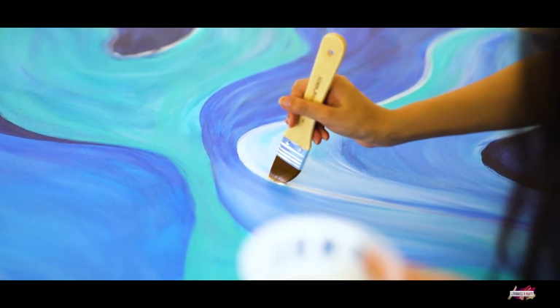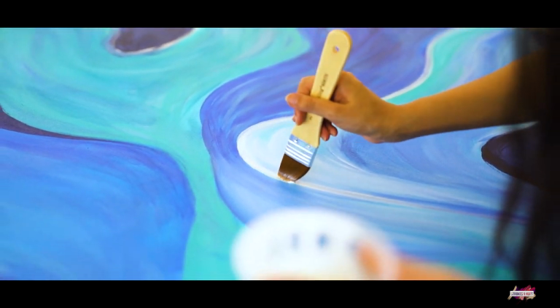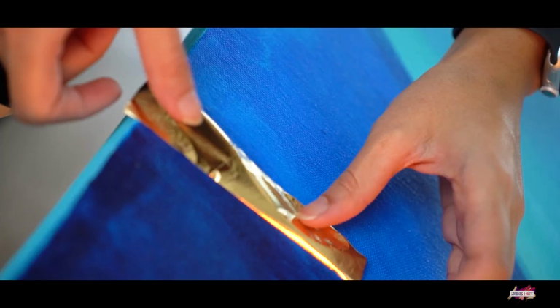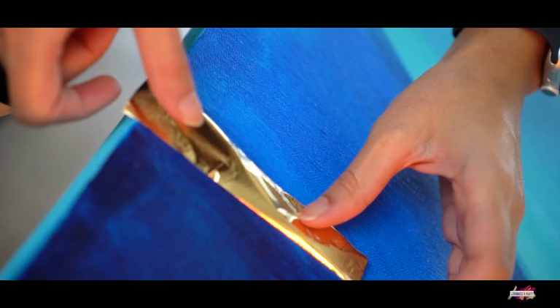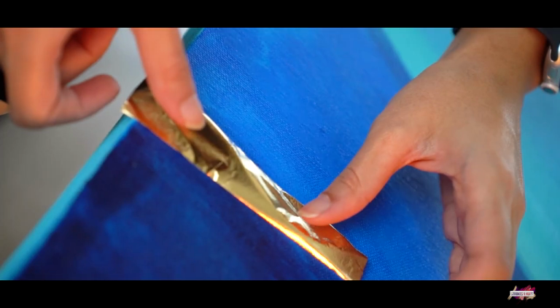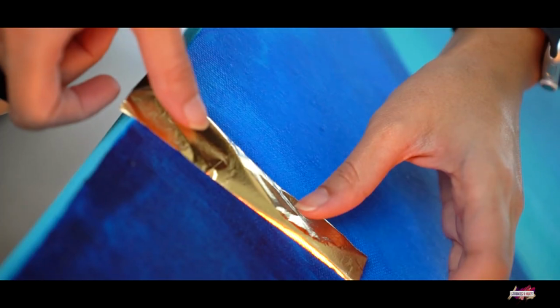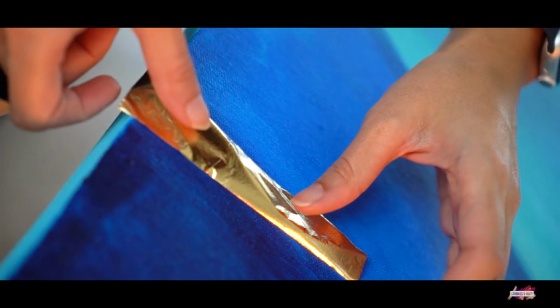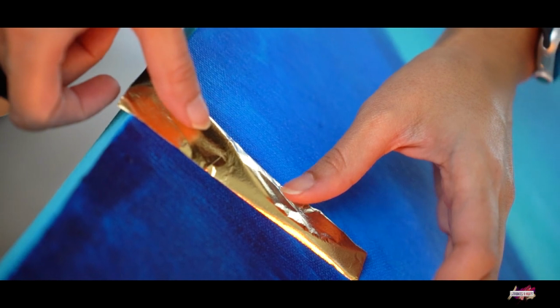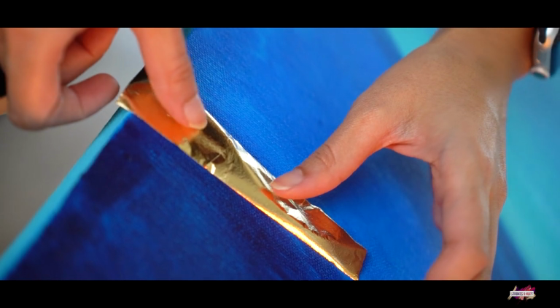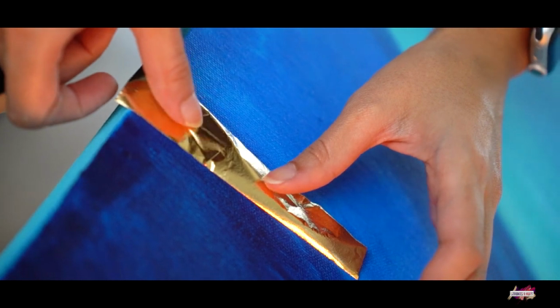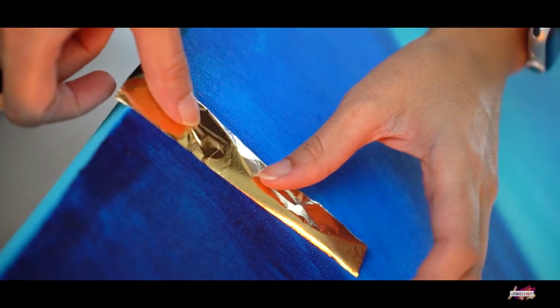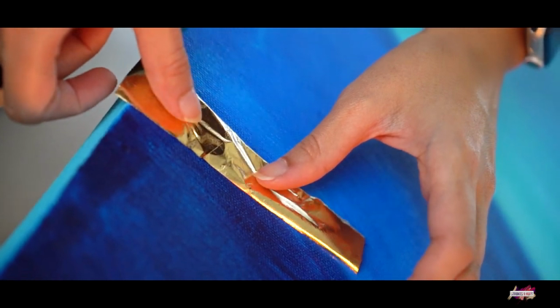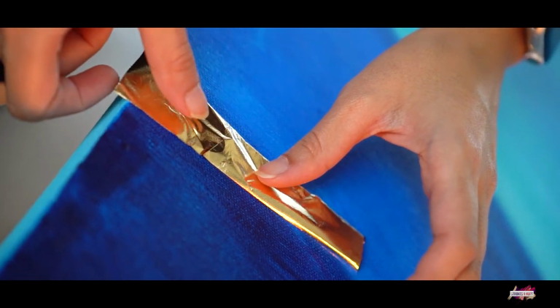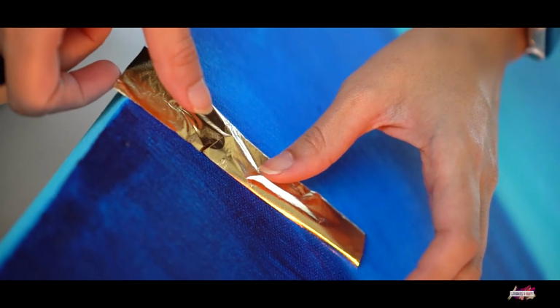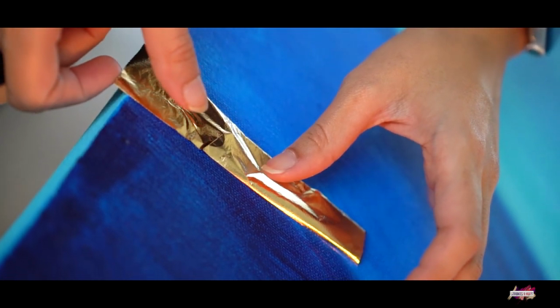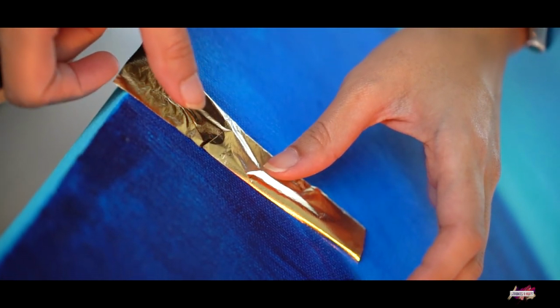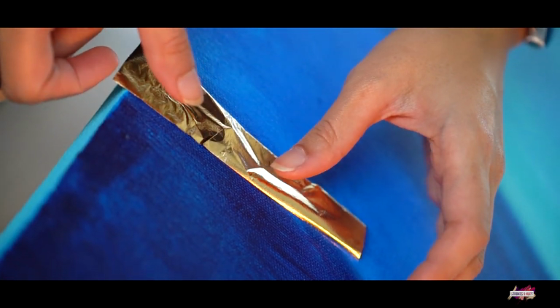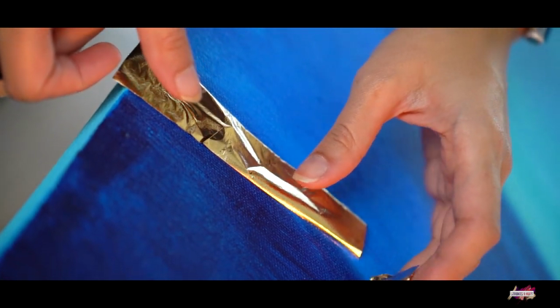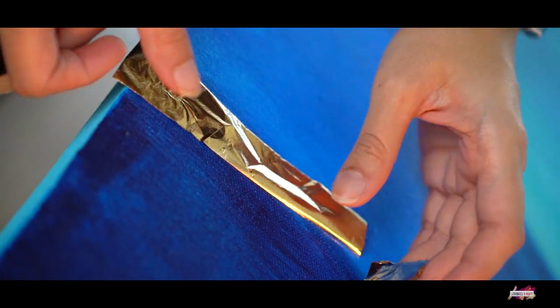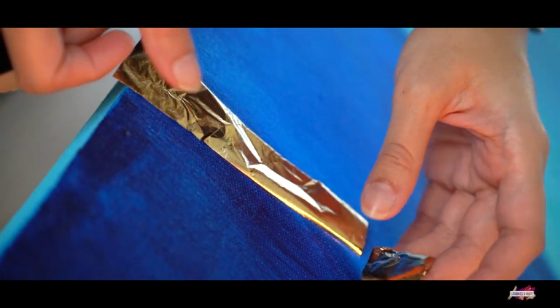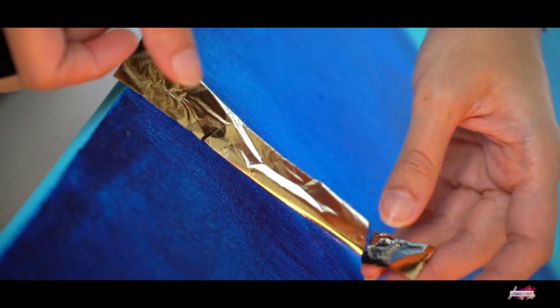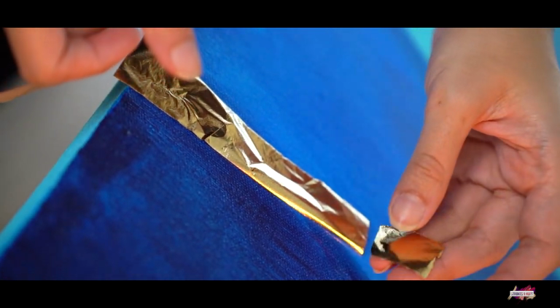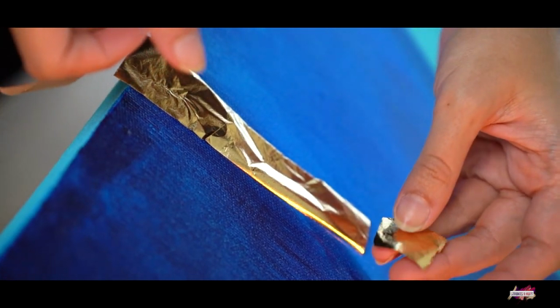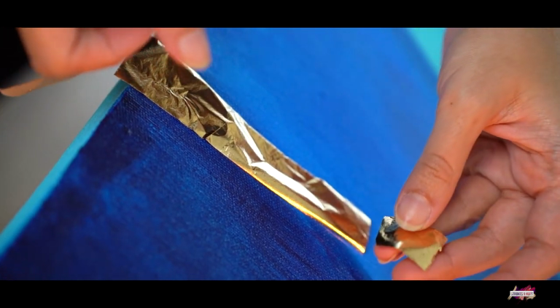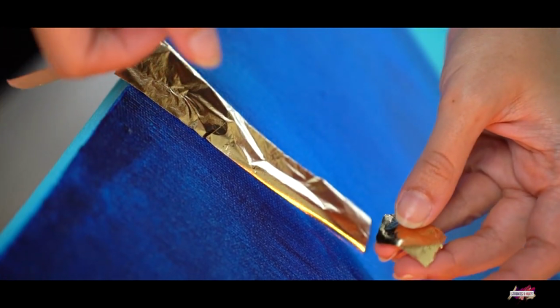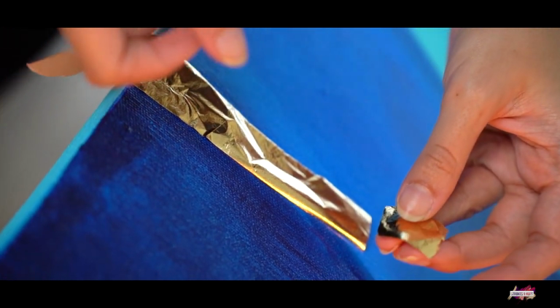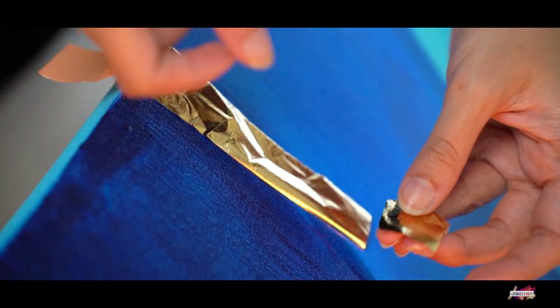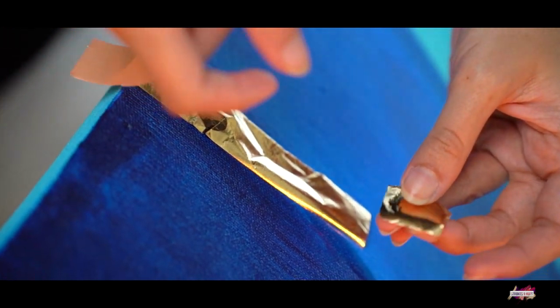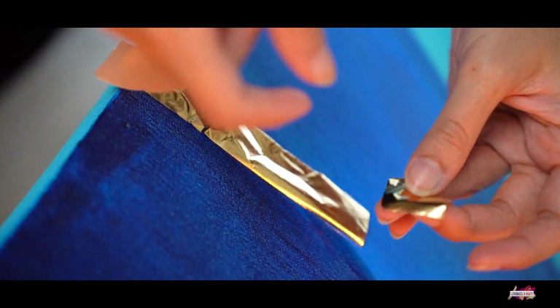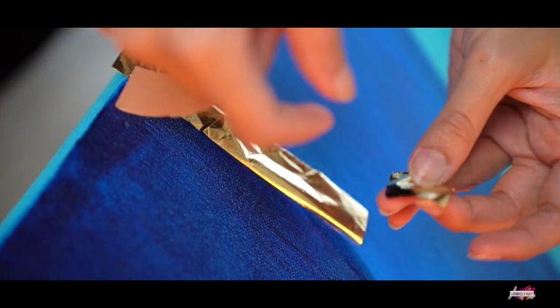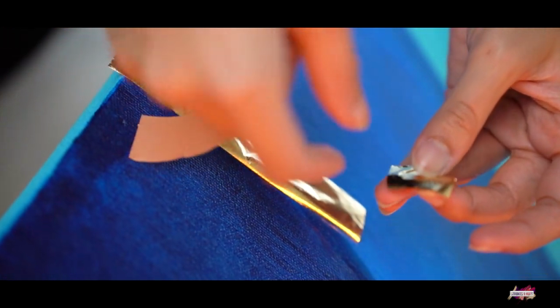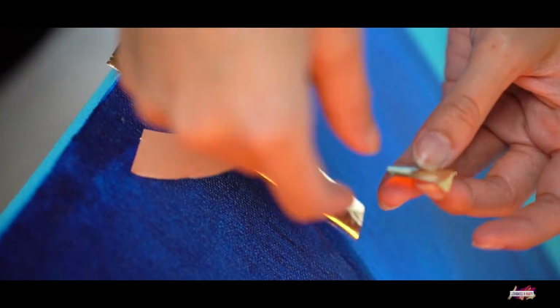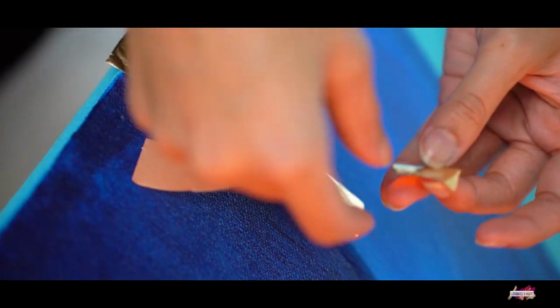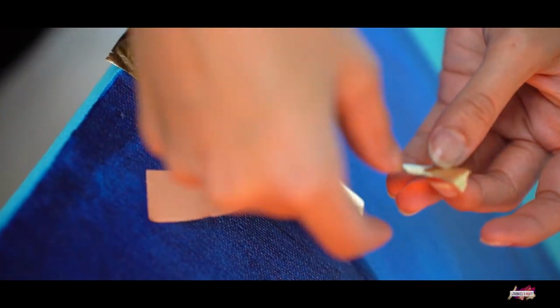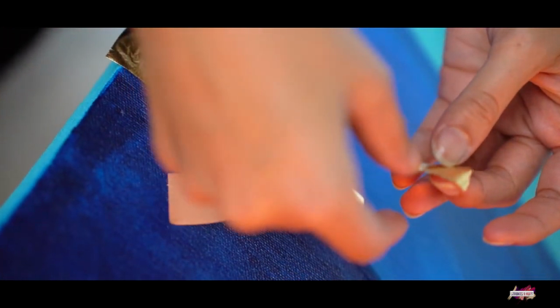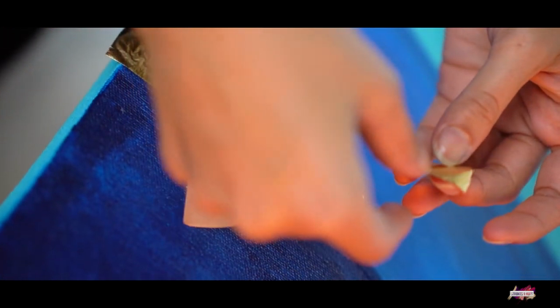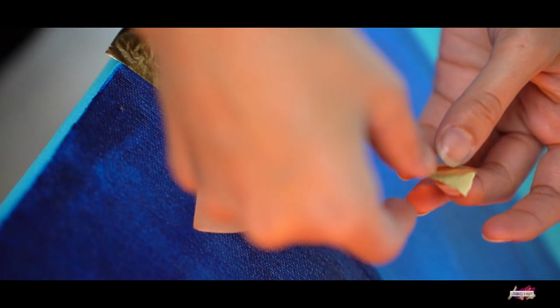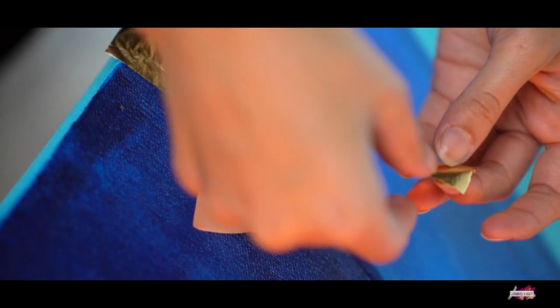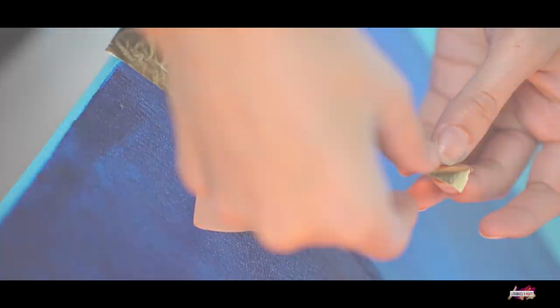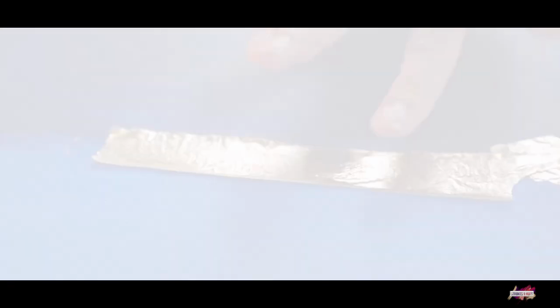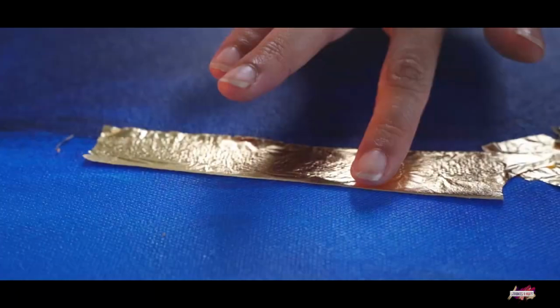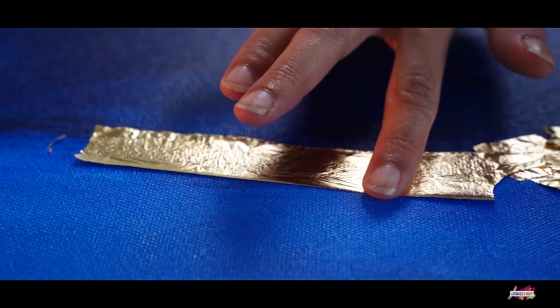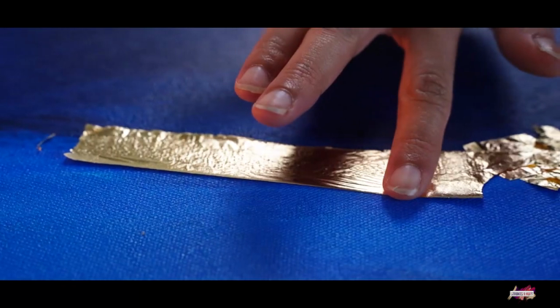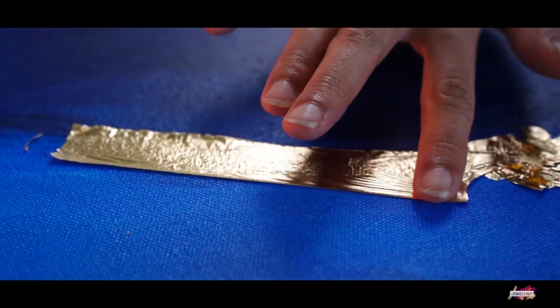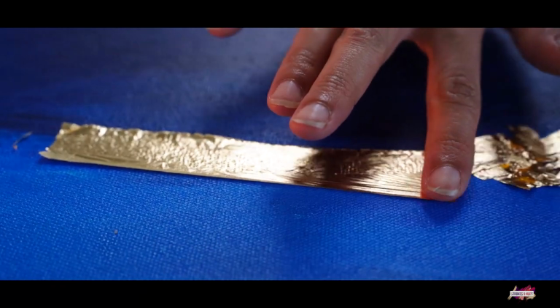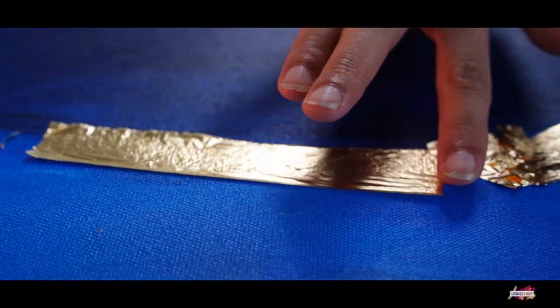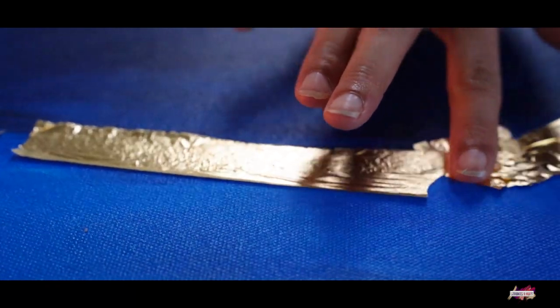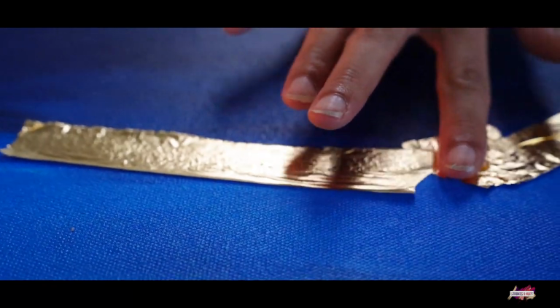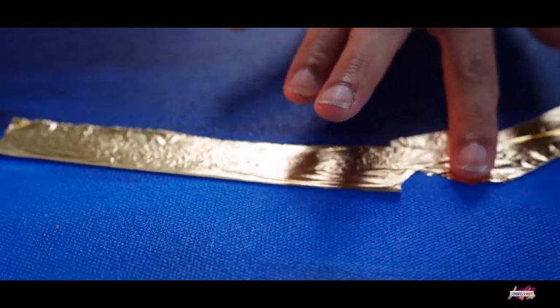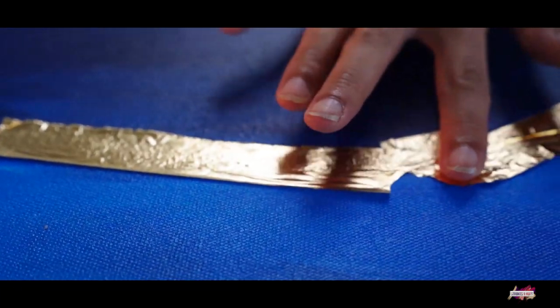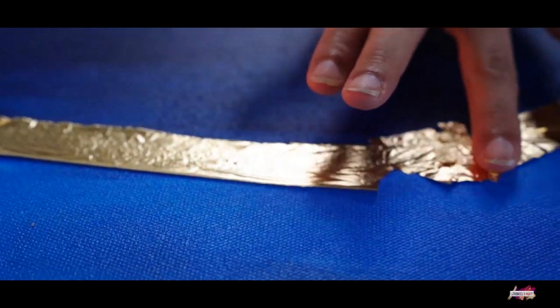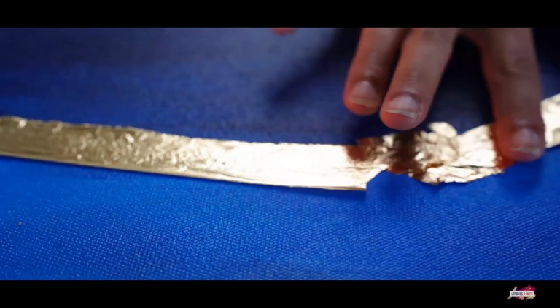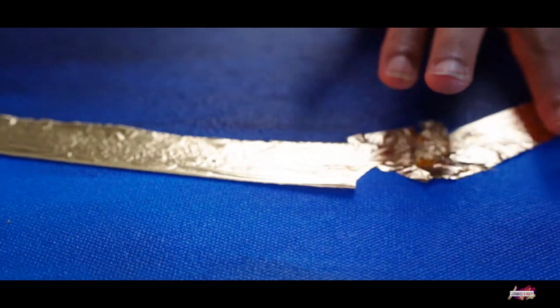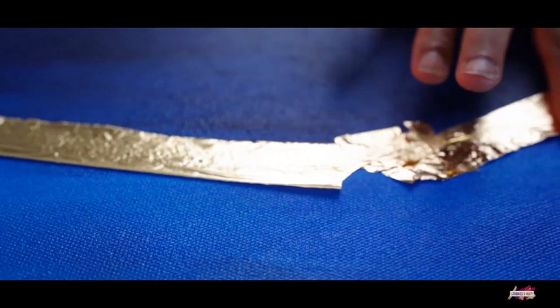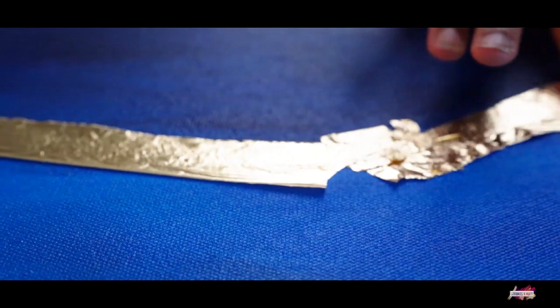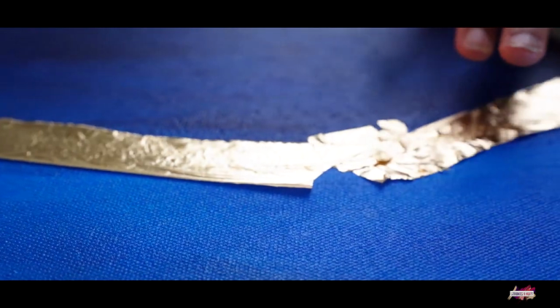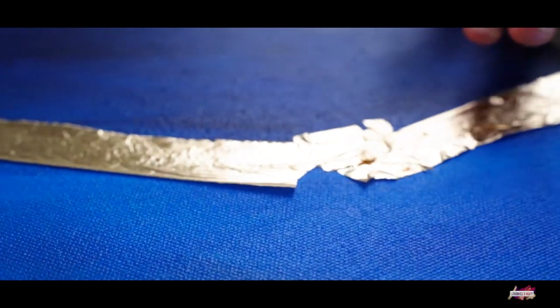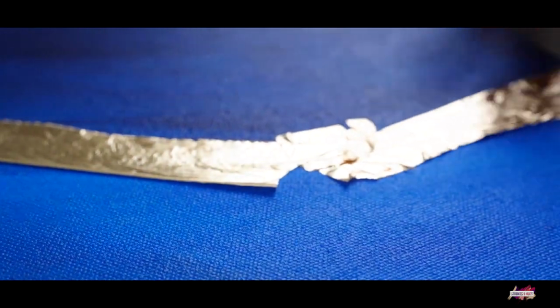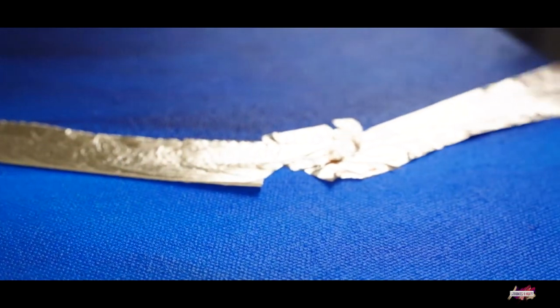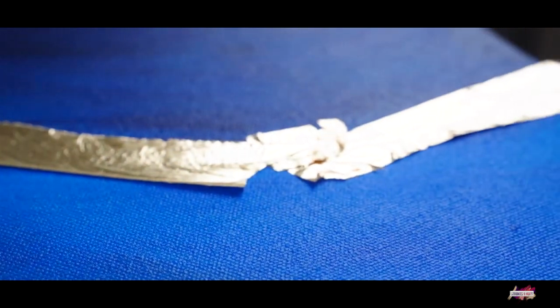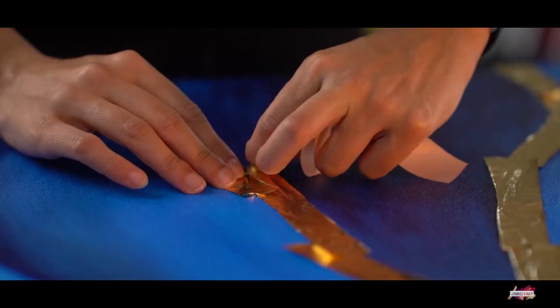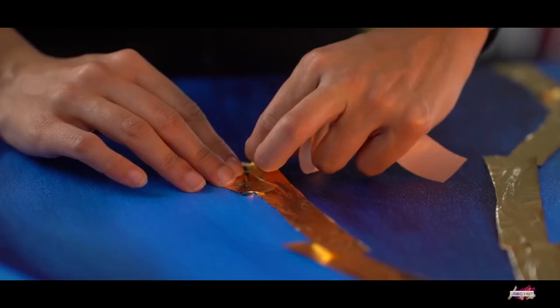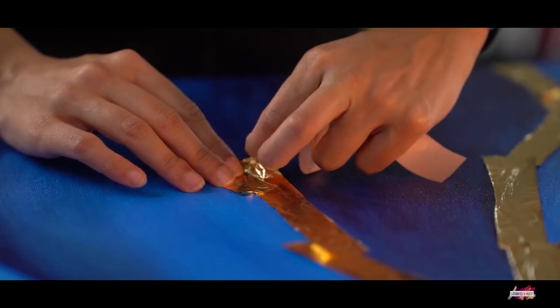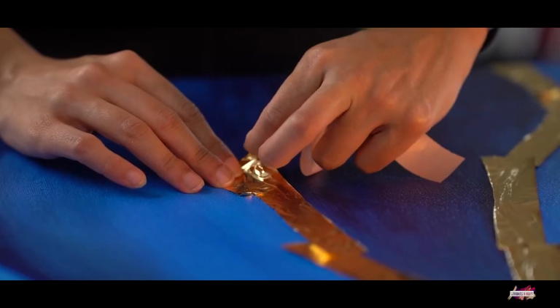That's when I knew it was time to start placing the gold leaf onto the glue that was applied on the canvas.